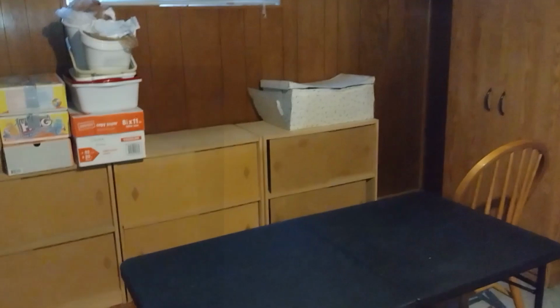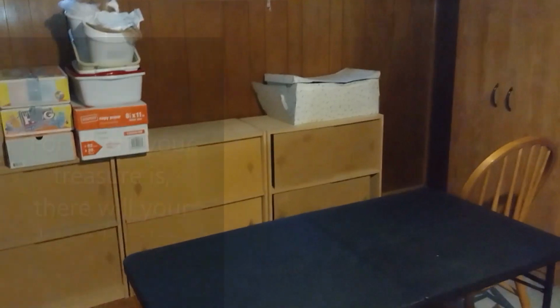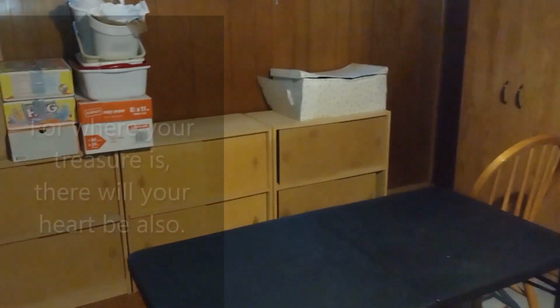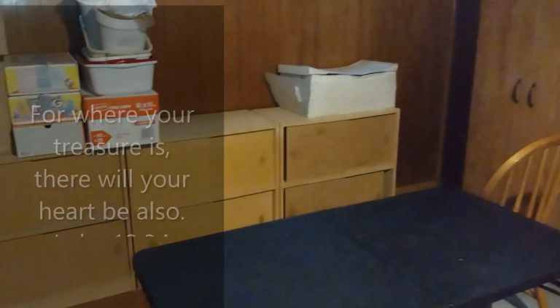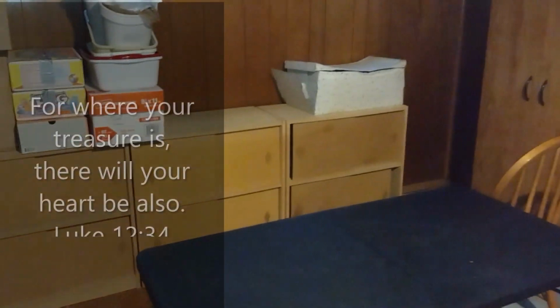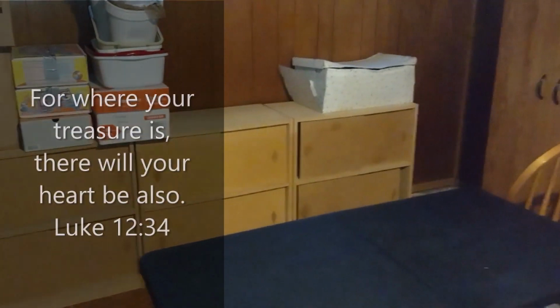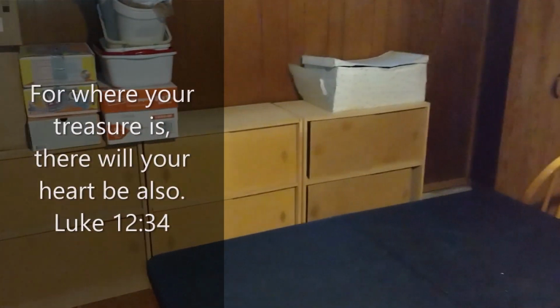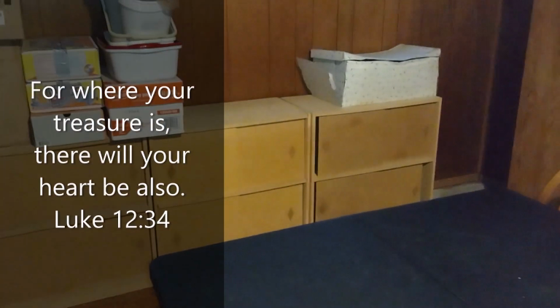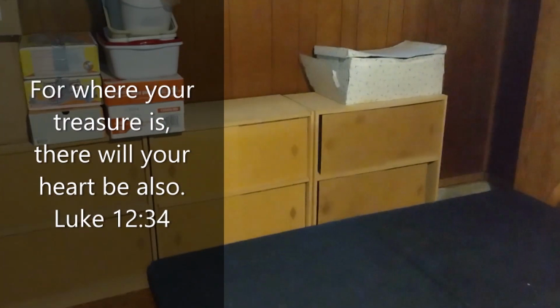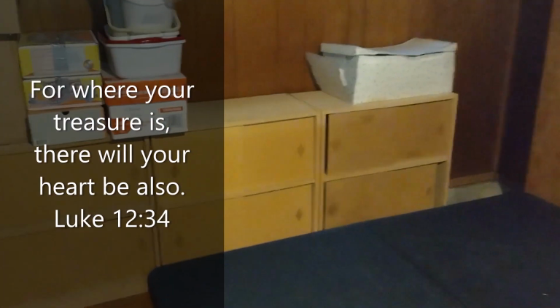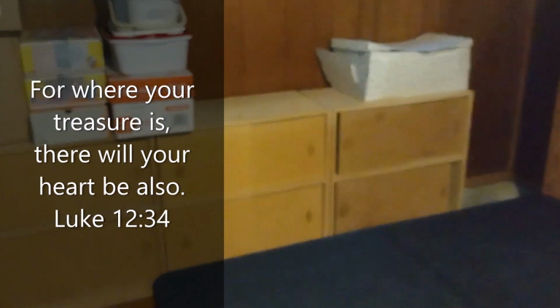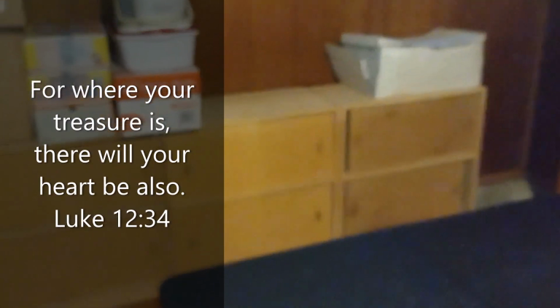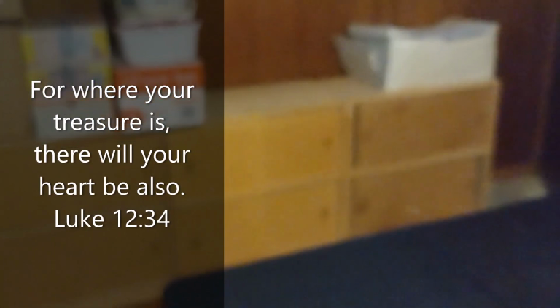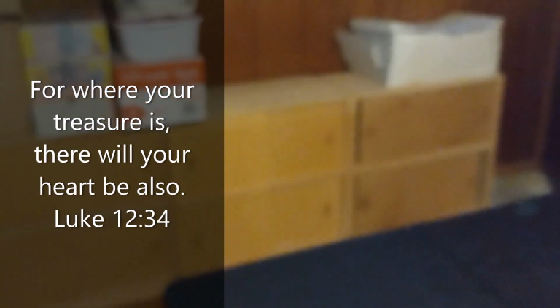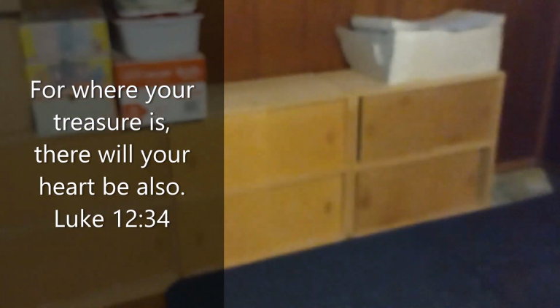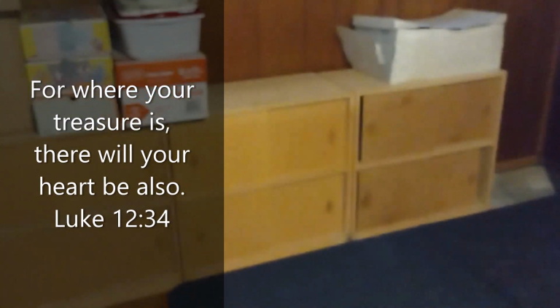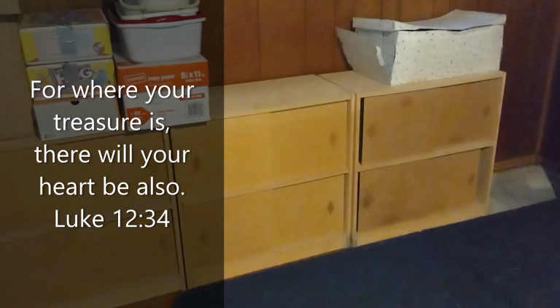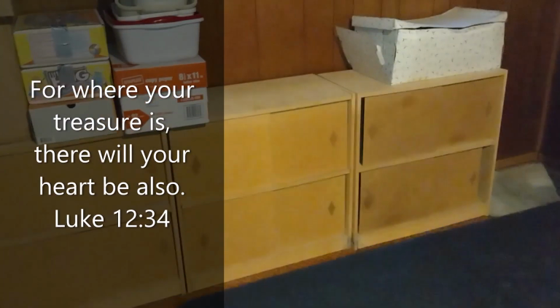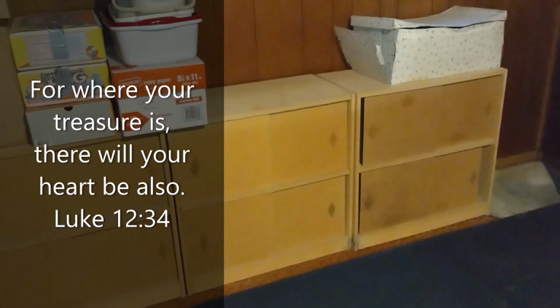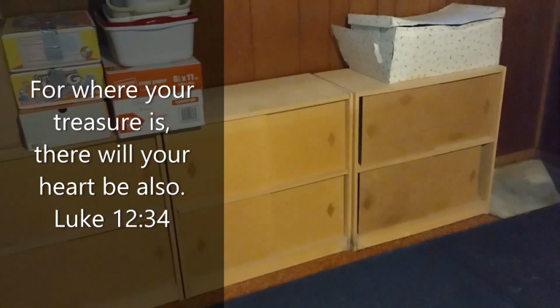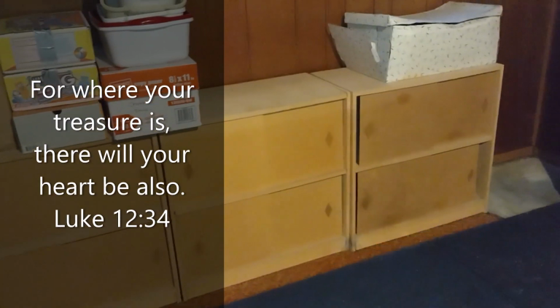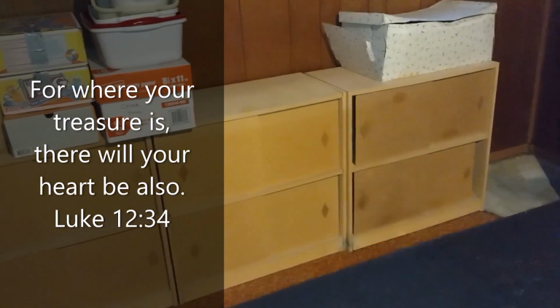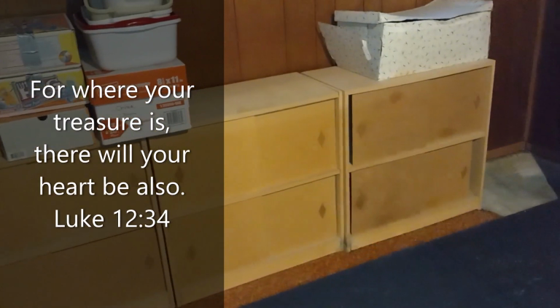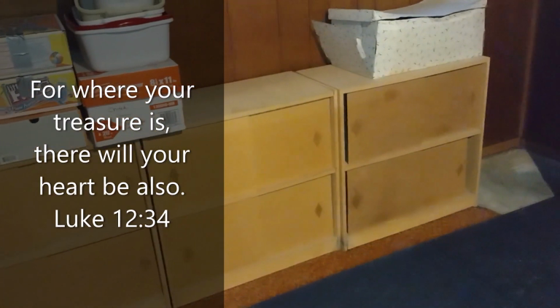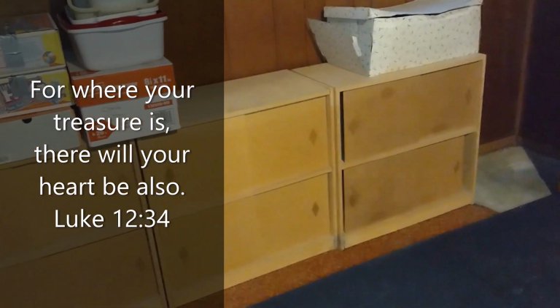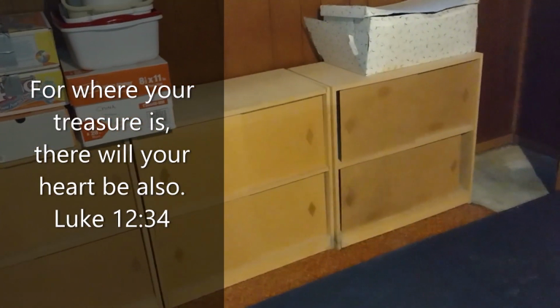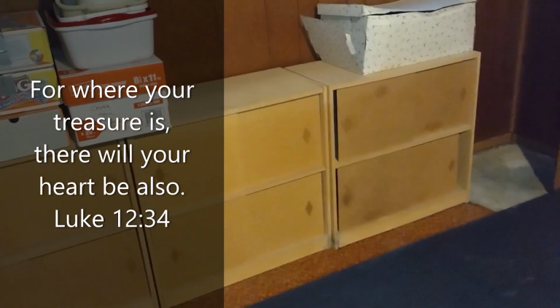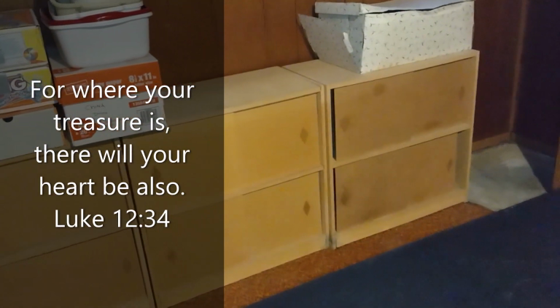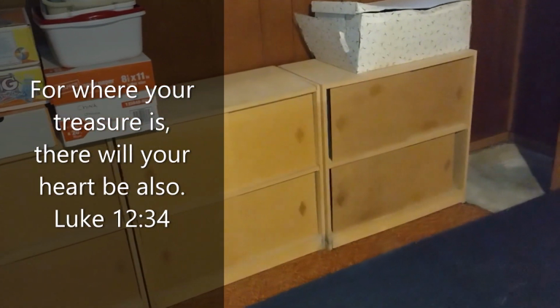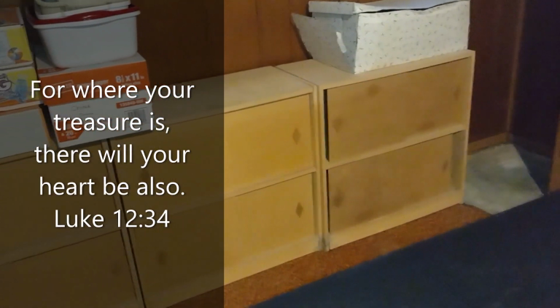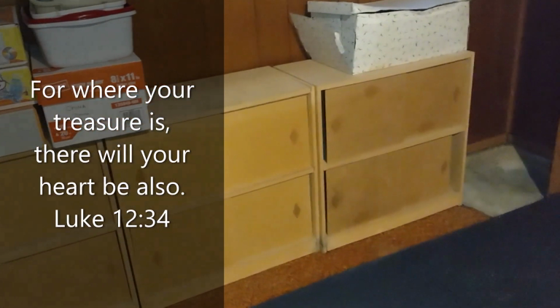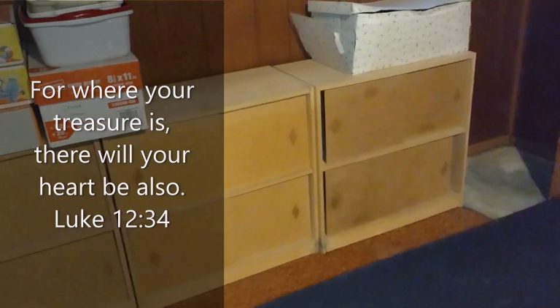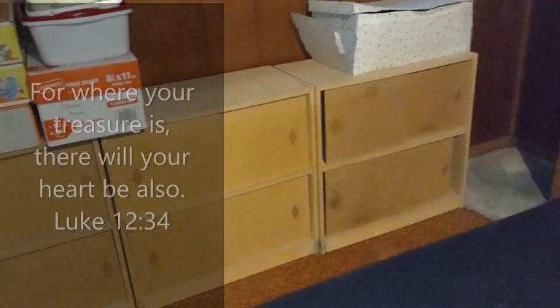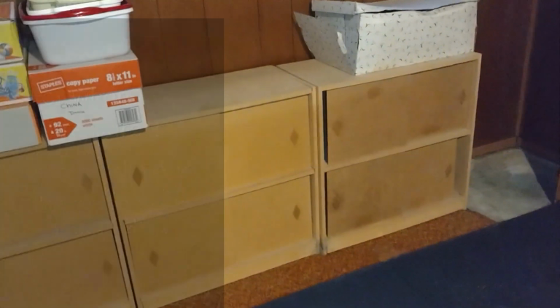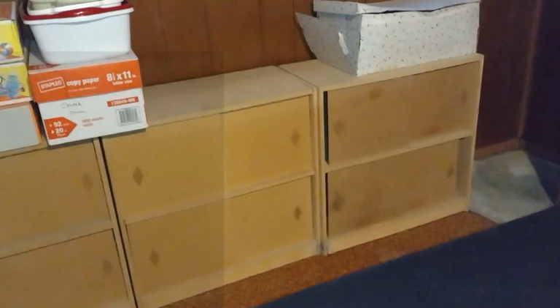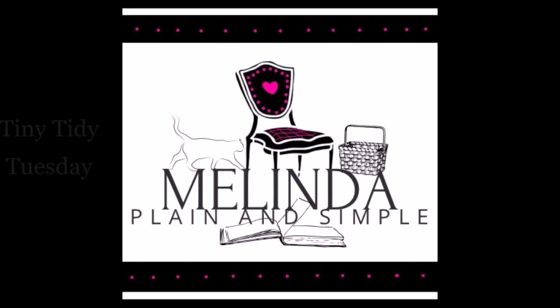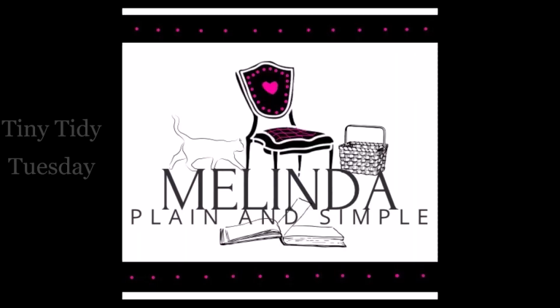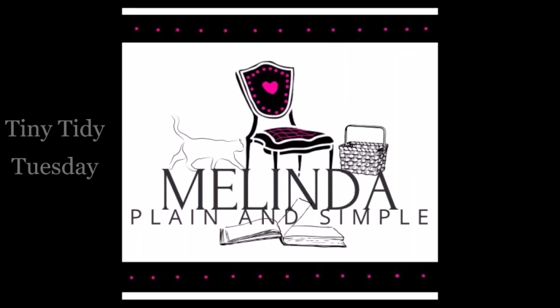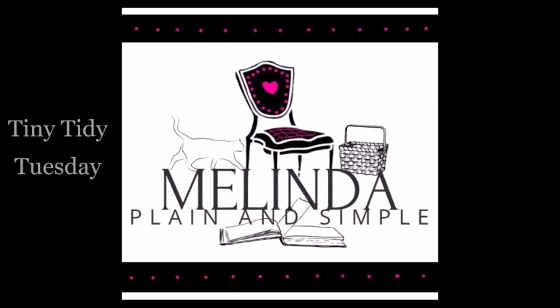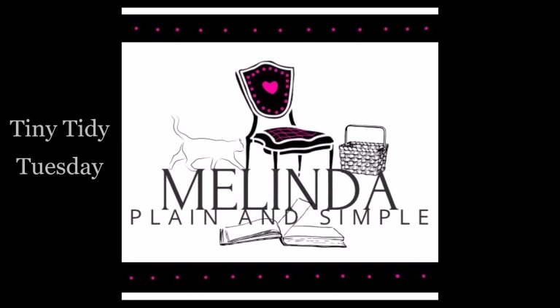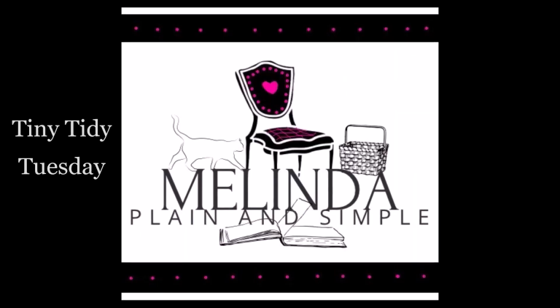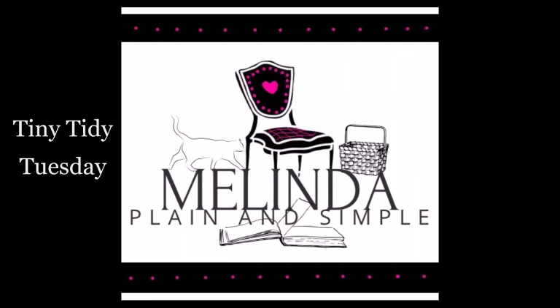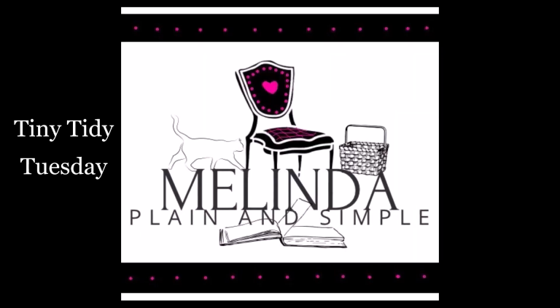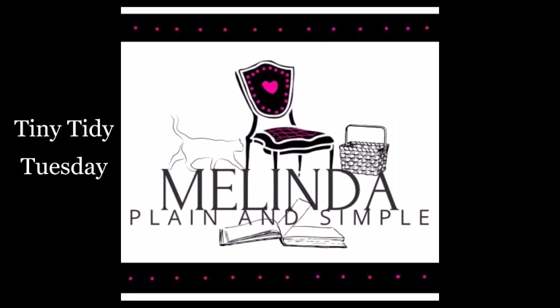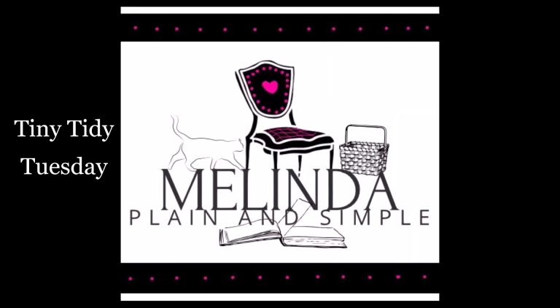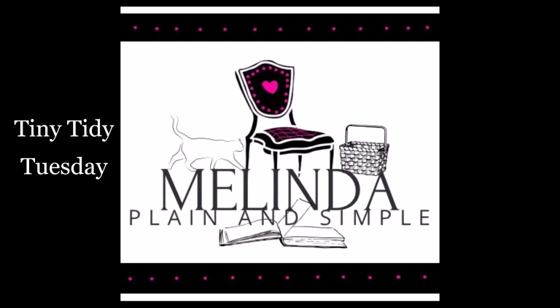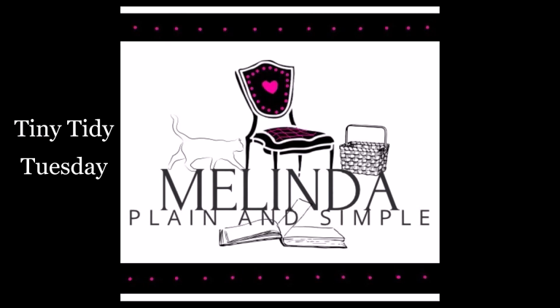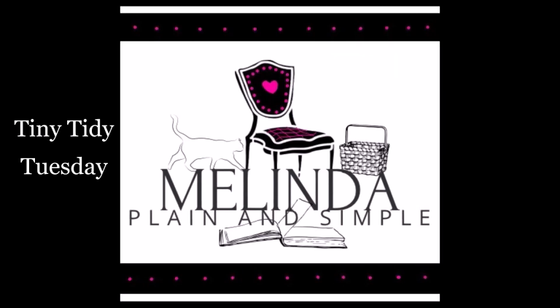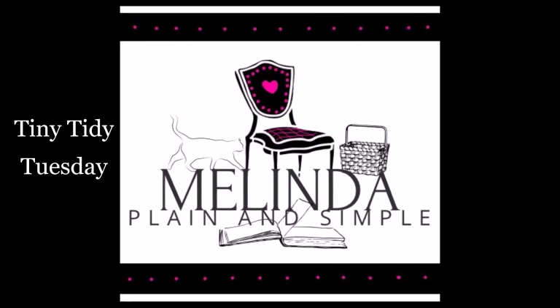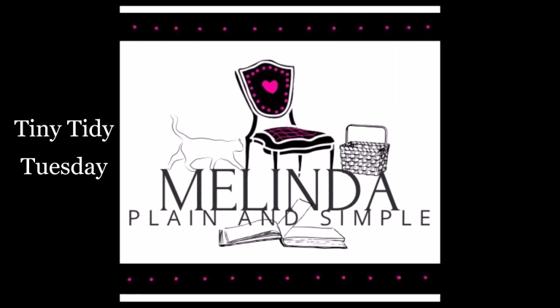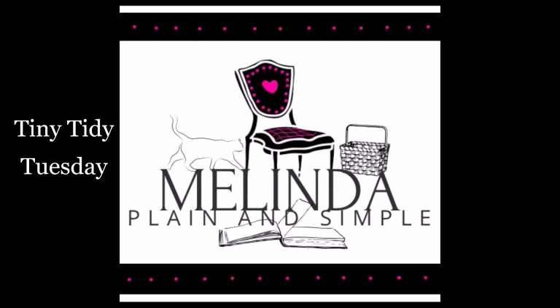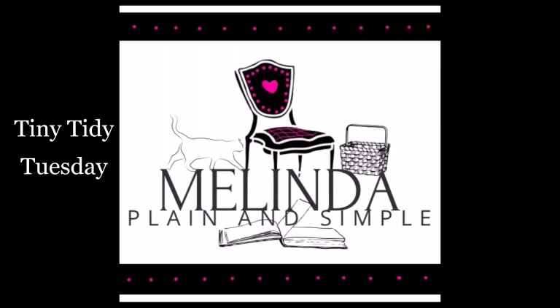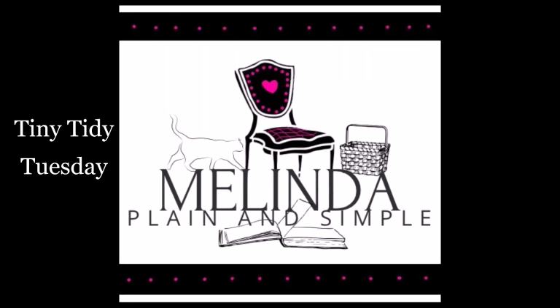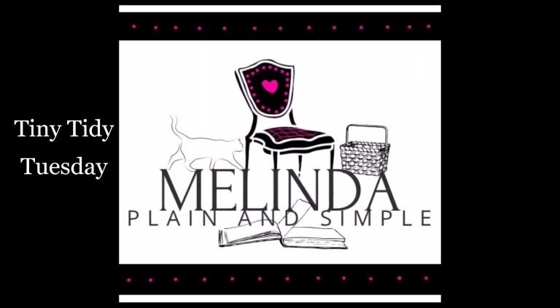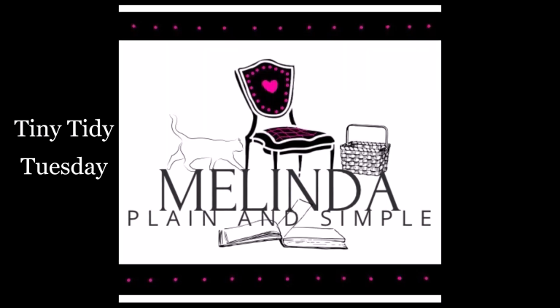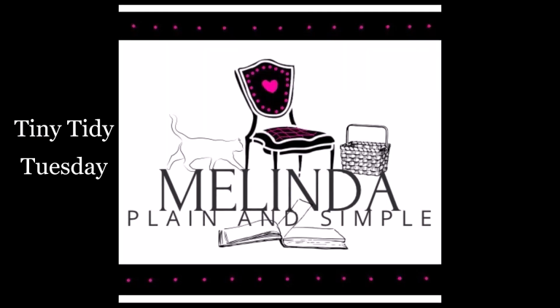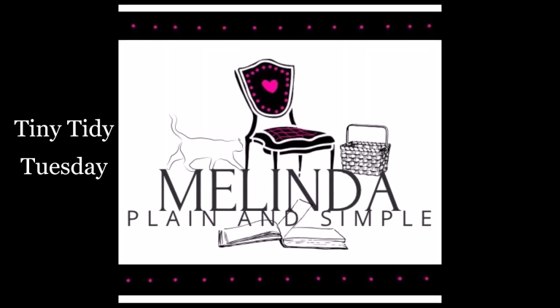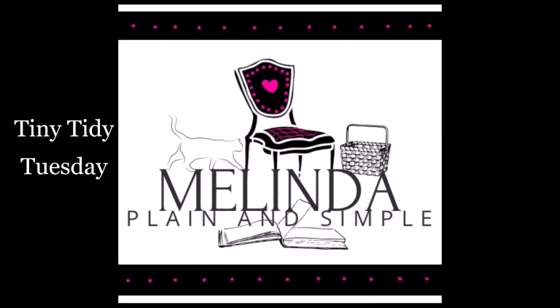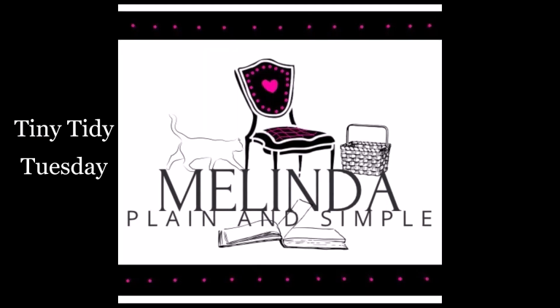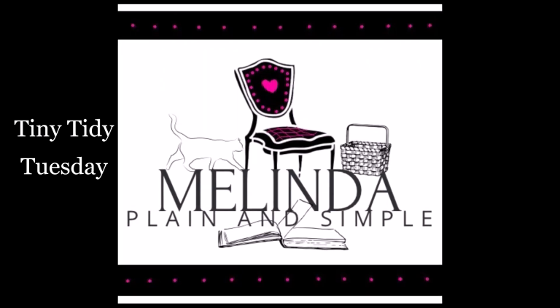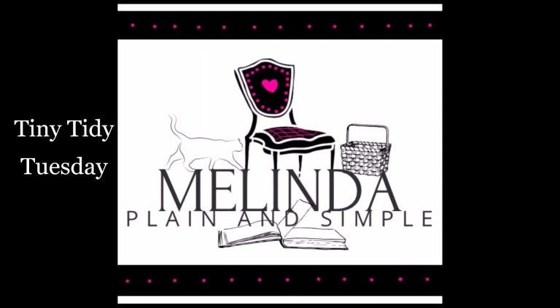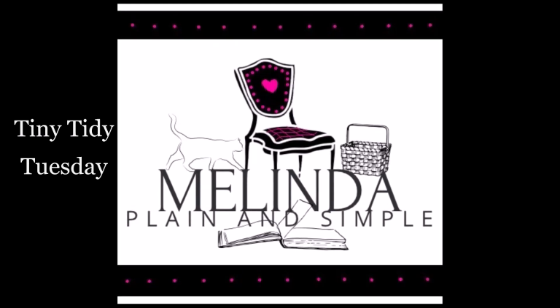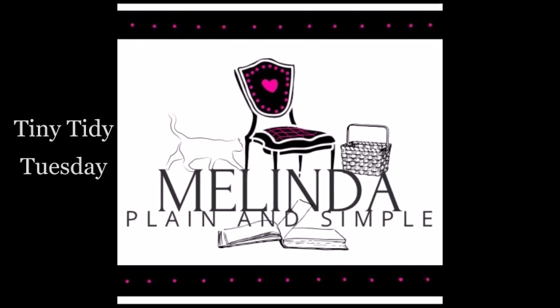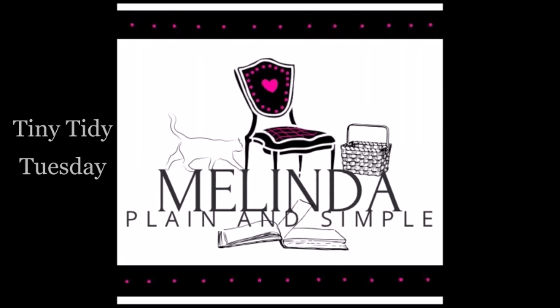I am going to be moving these cabinets out of the basement. Hi guys, welcome to my channel. I'm Melinda, plain and simple.